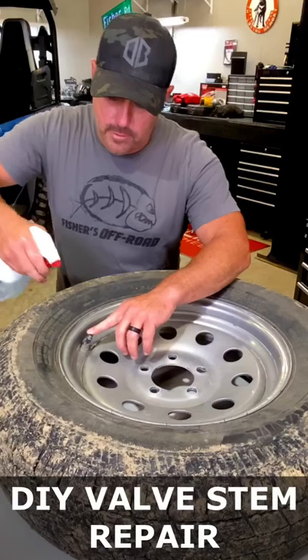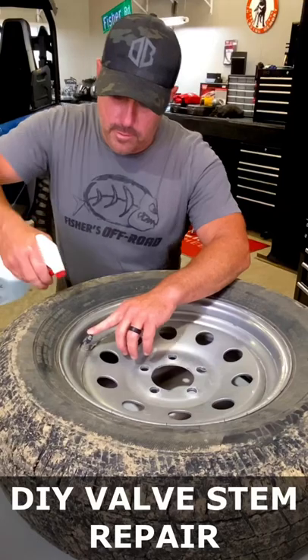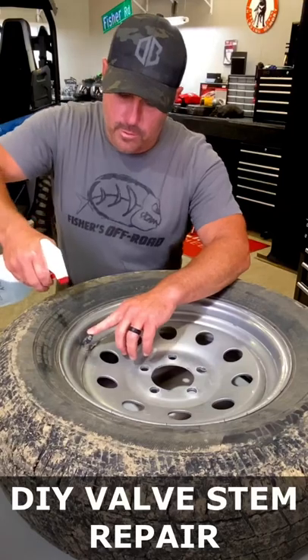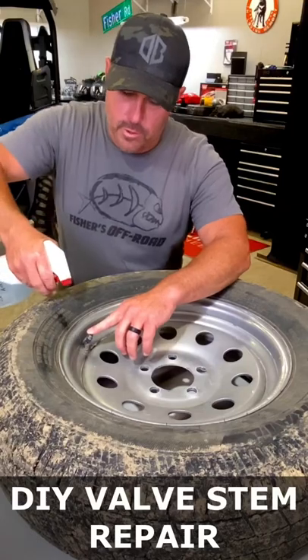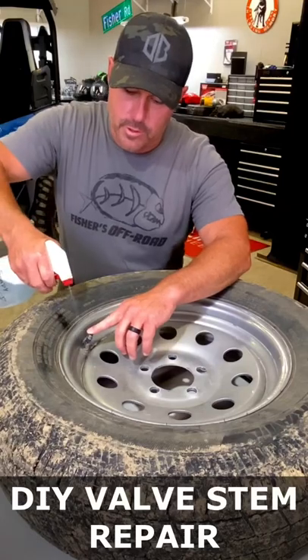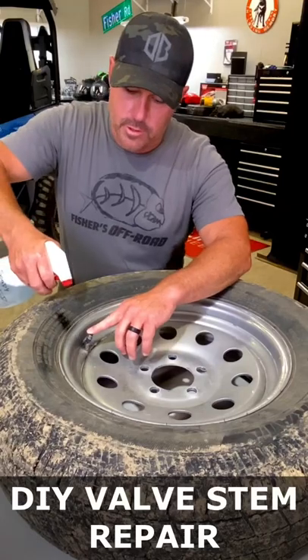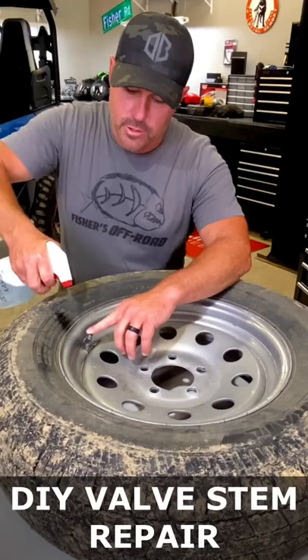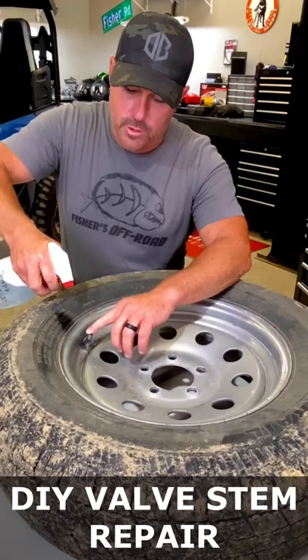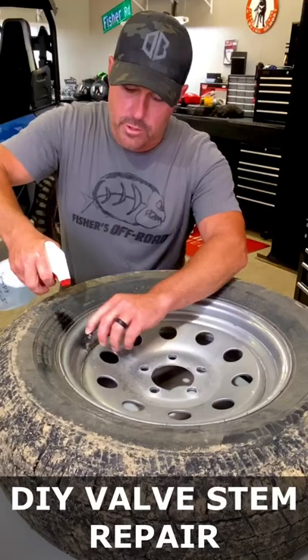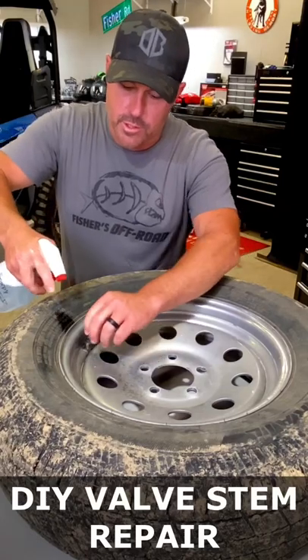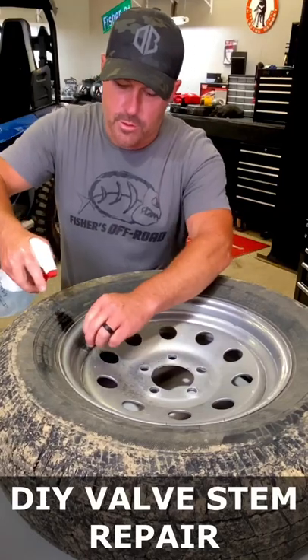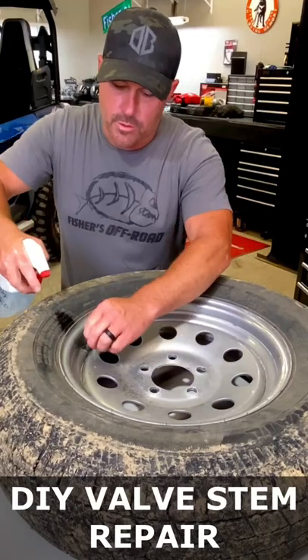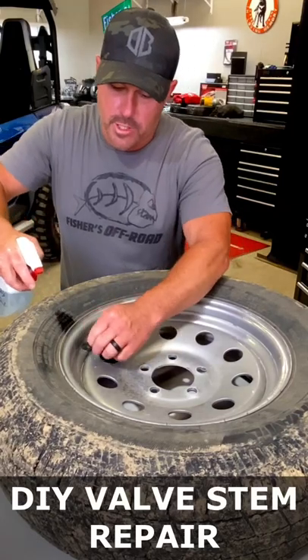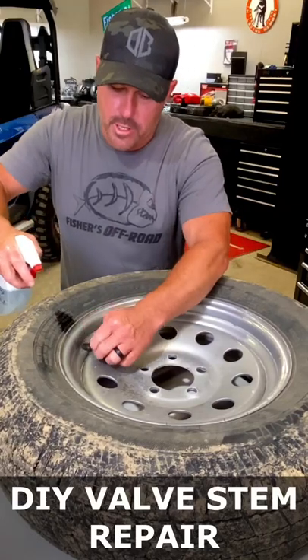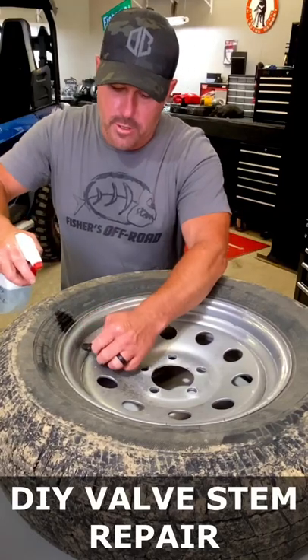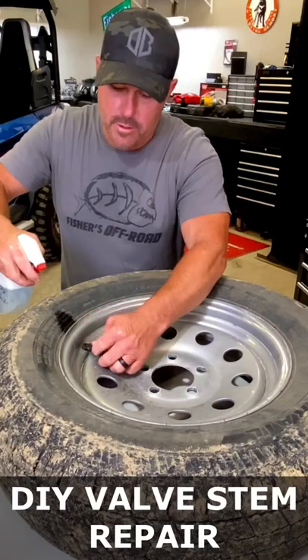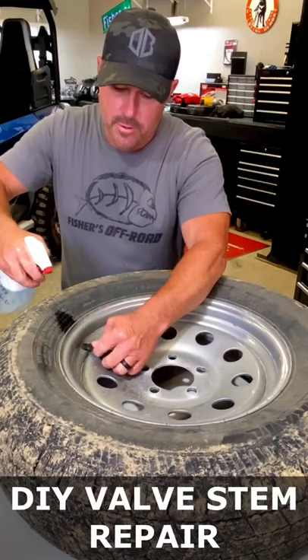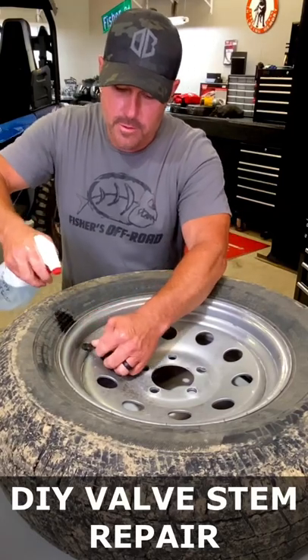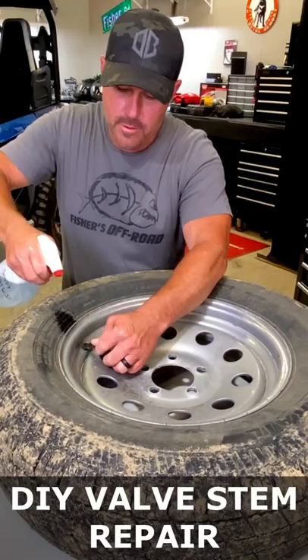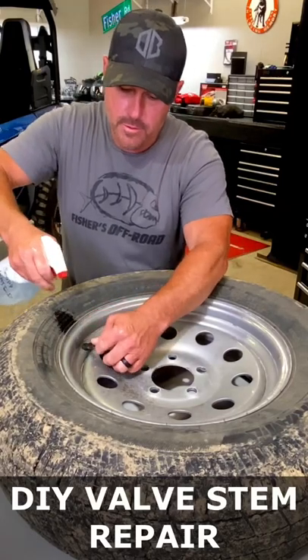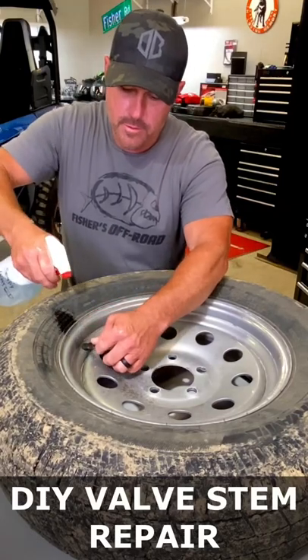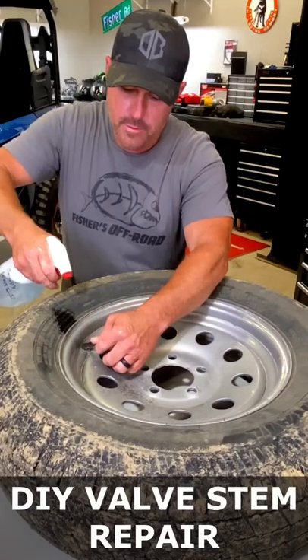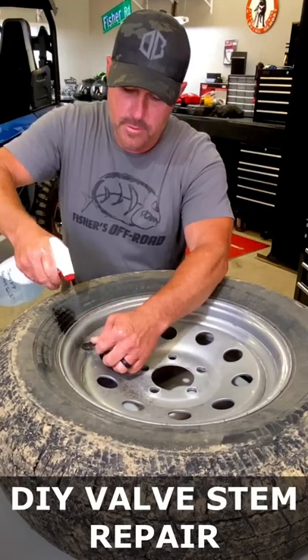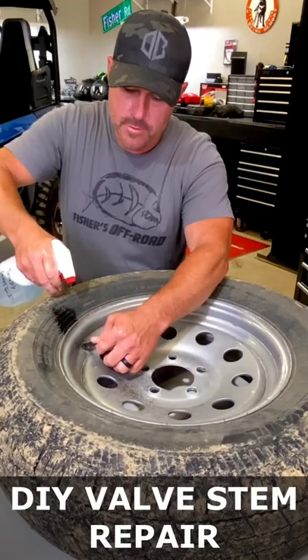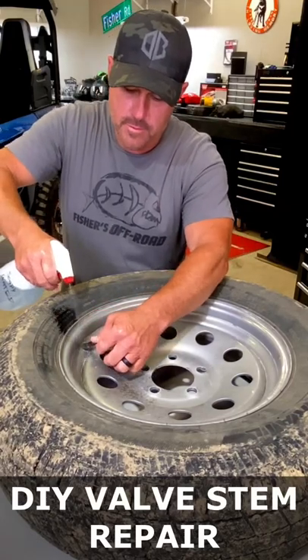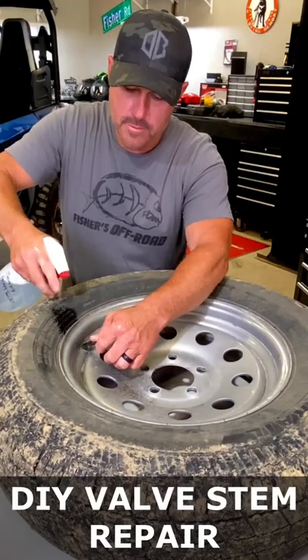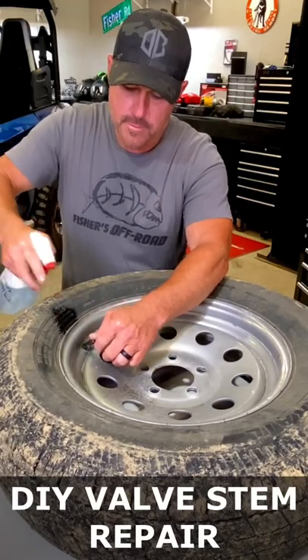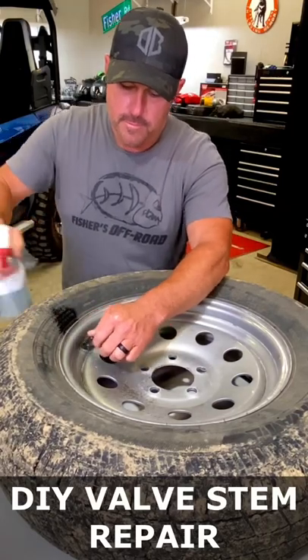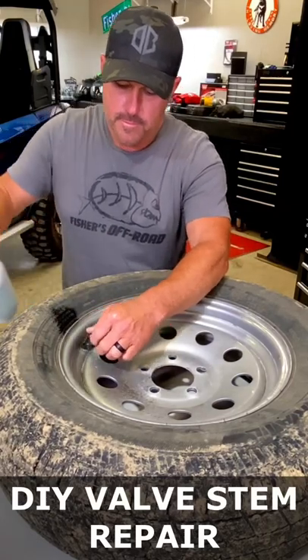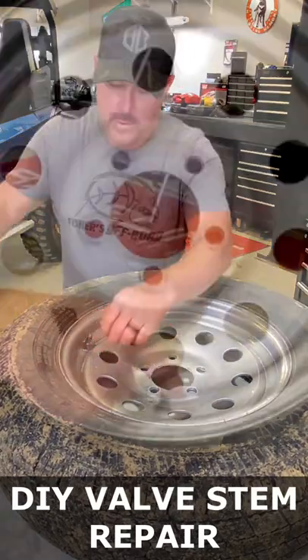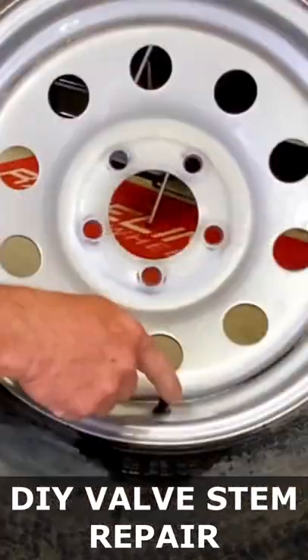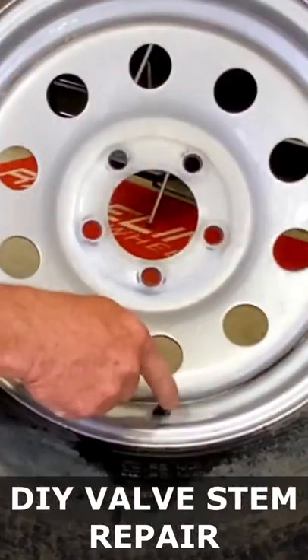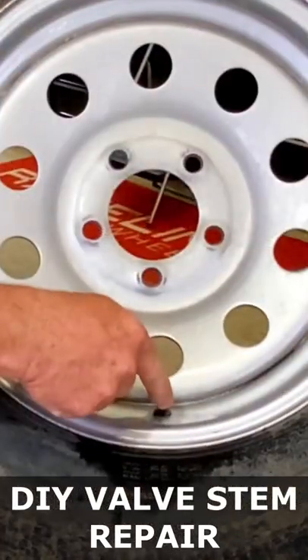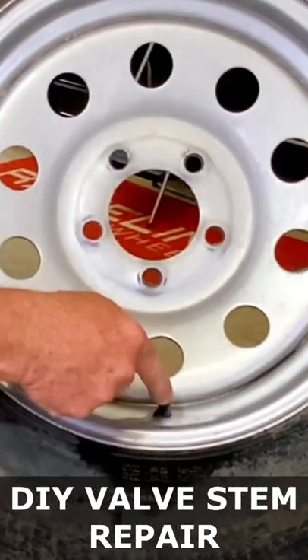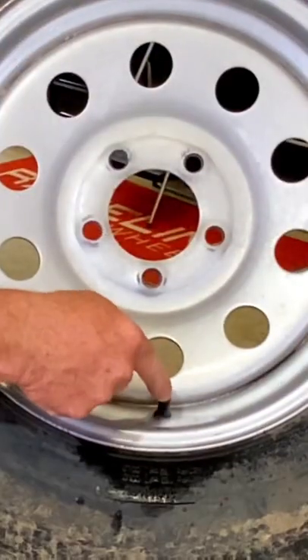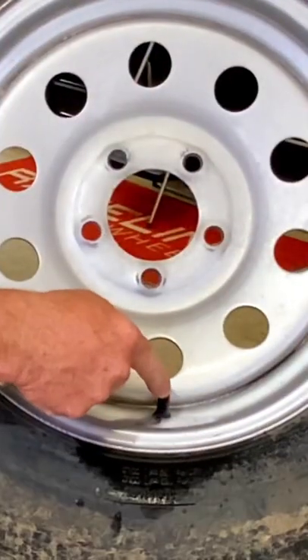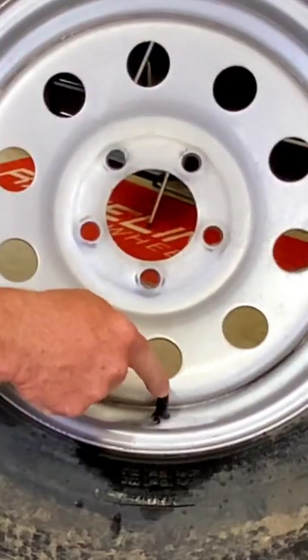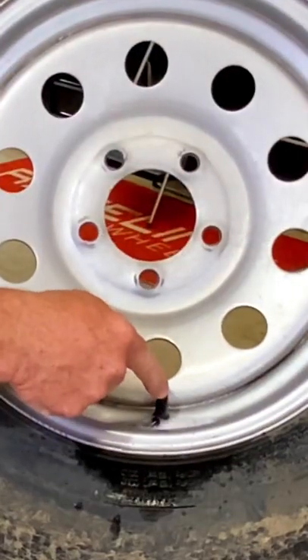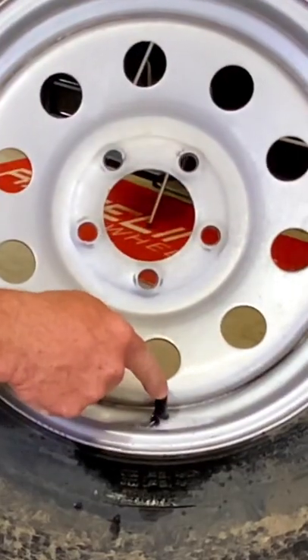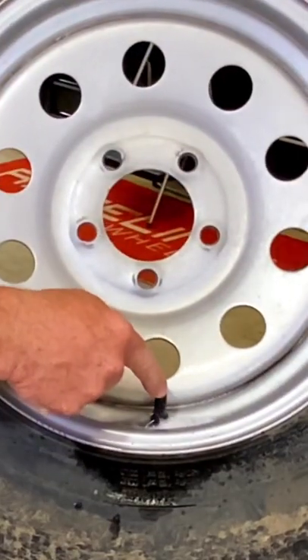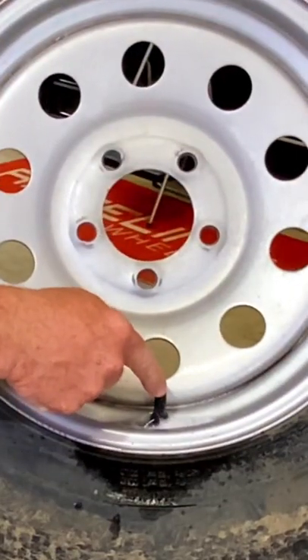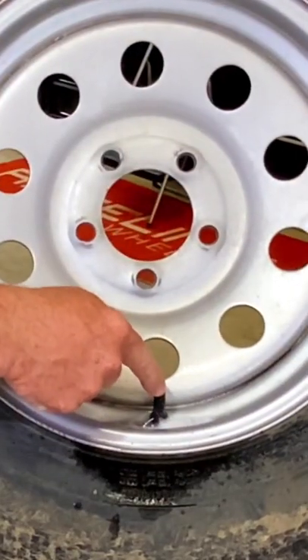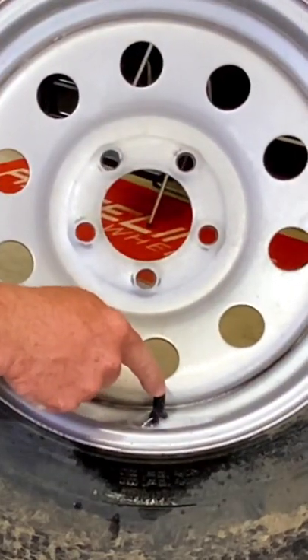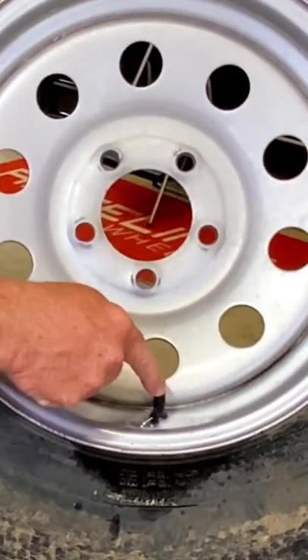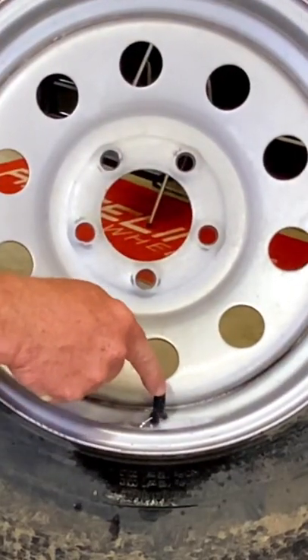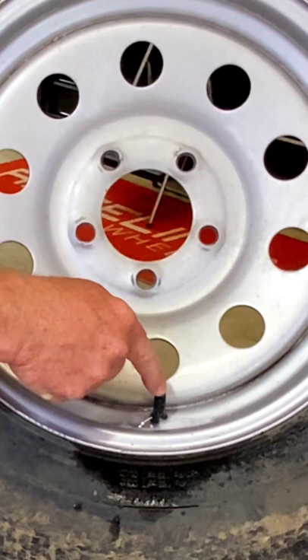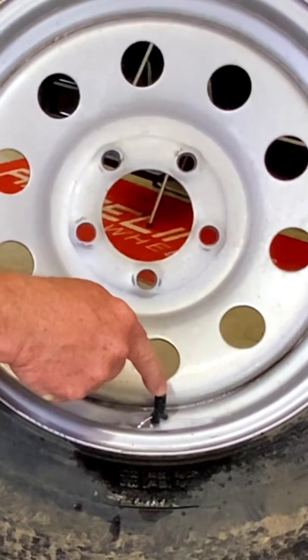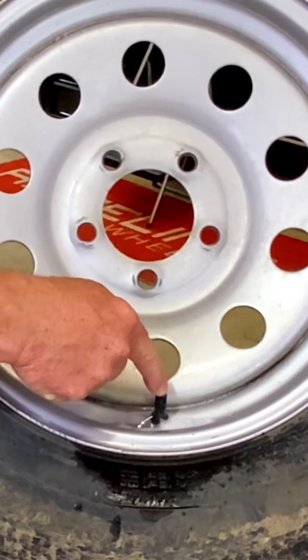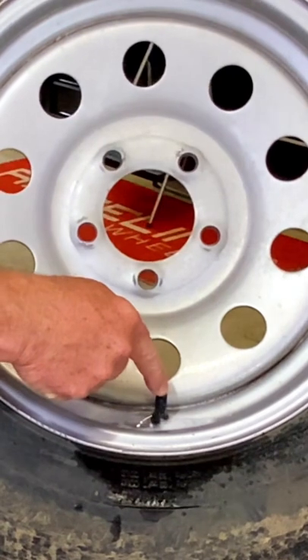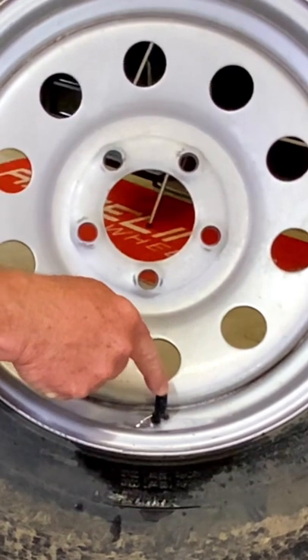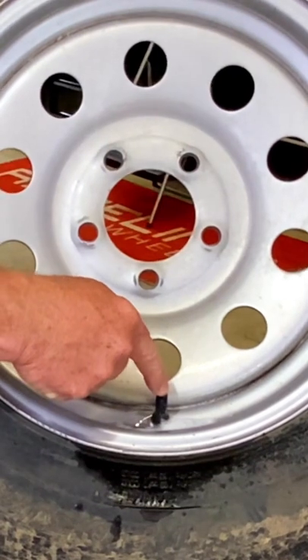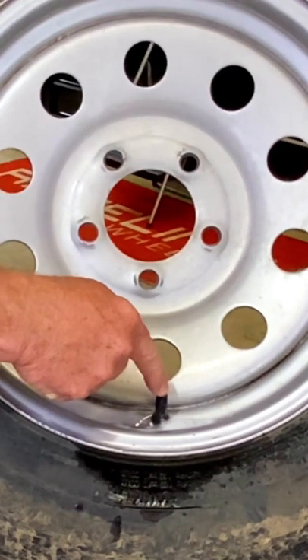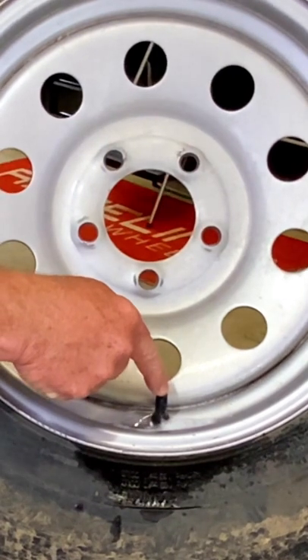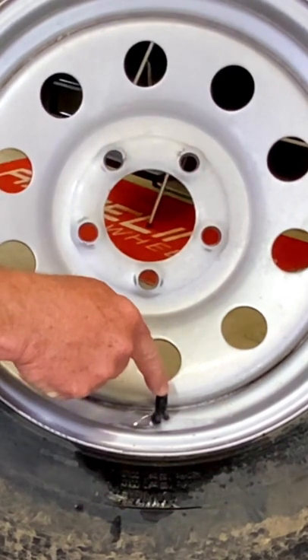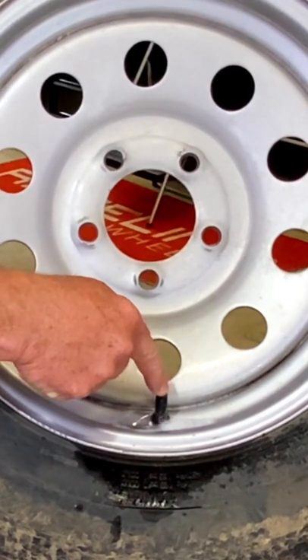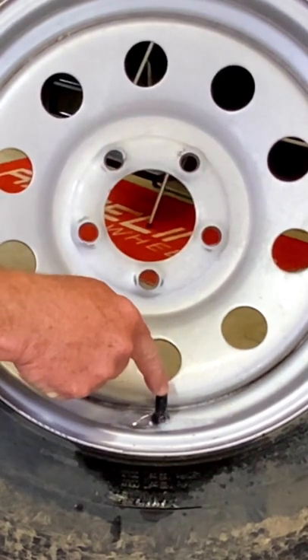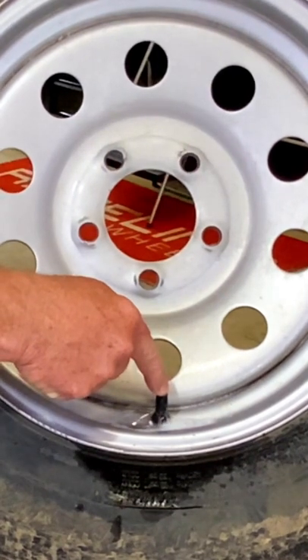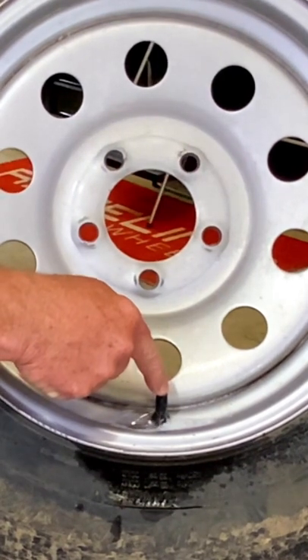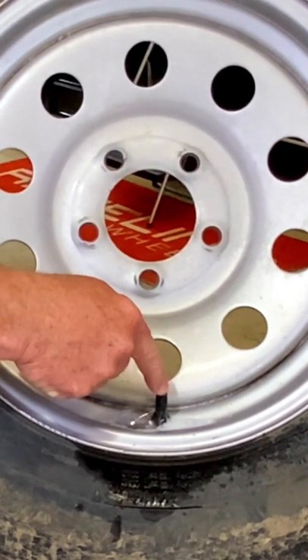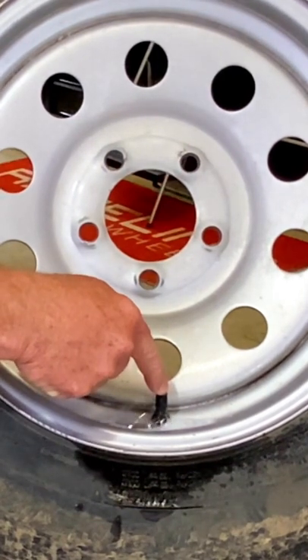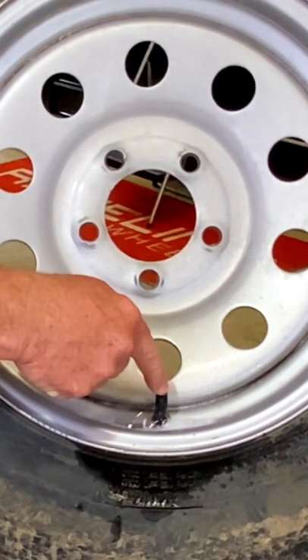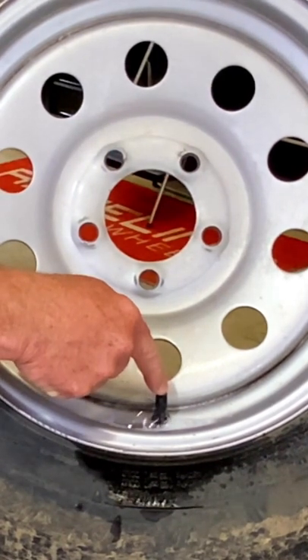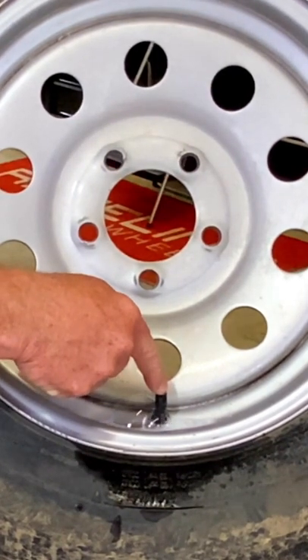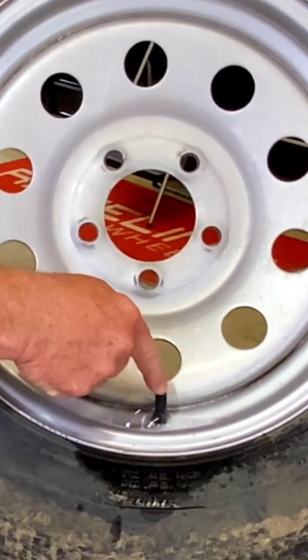We're going to squirt this on here so you see the bubbles coming out right there. You know you got a bad valve stem.